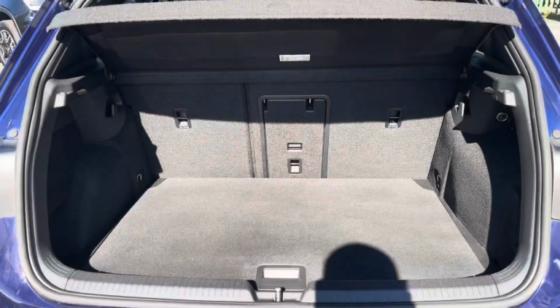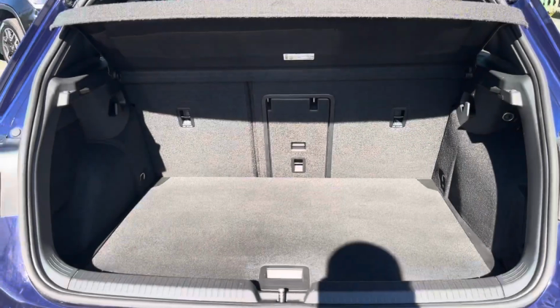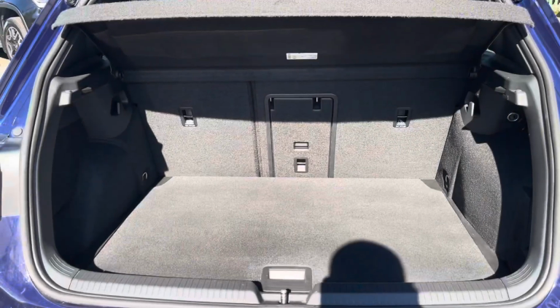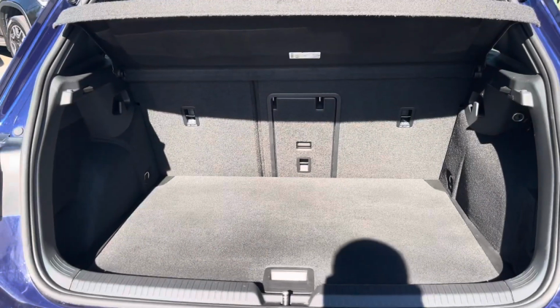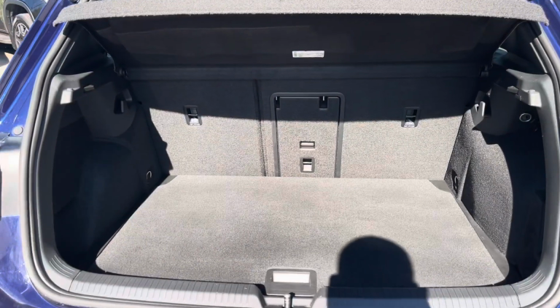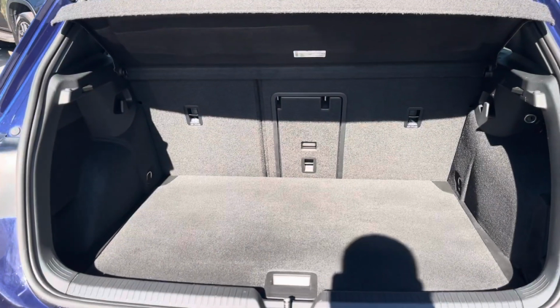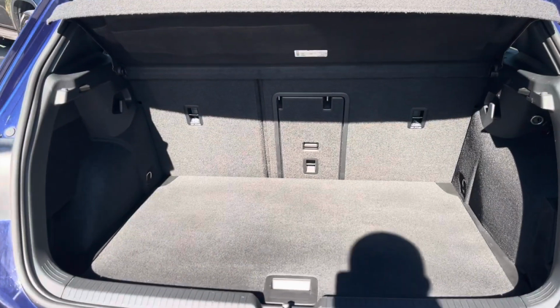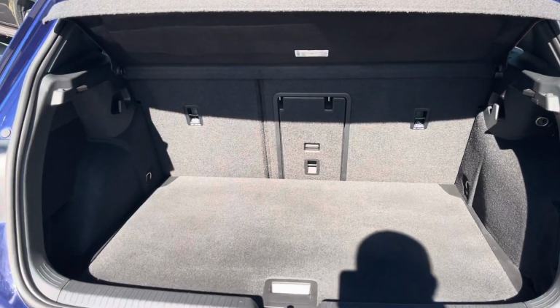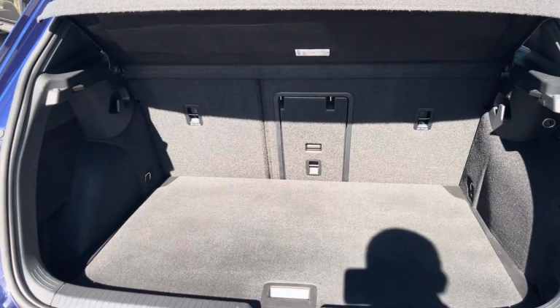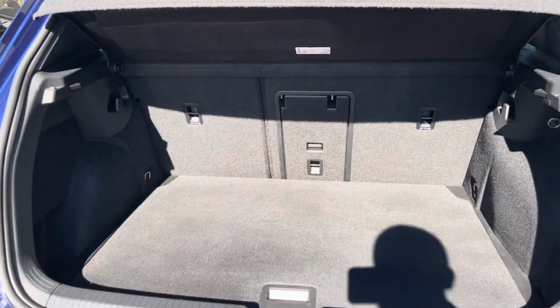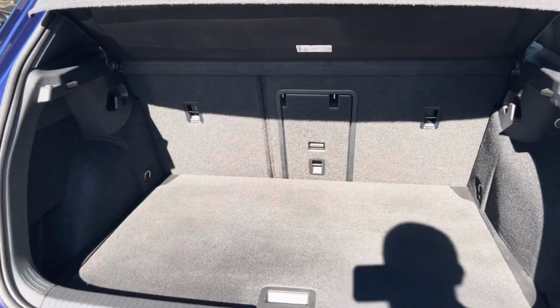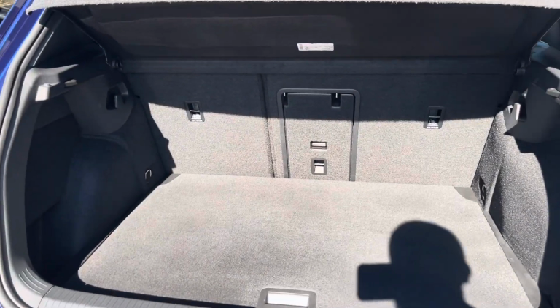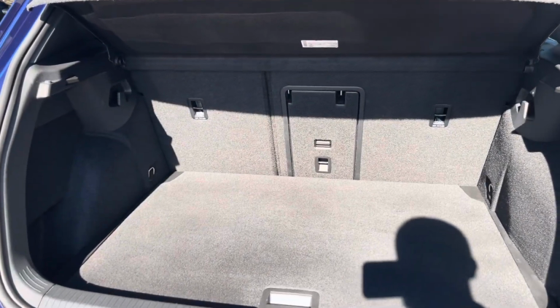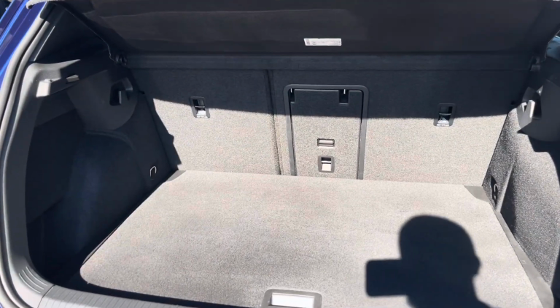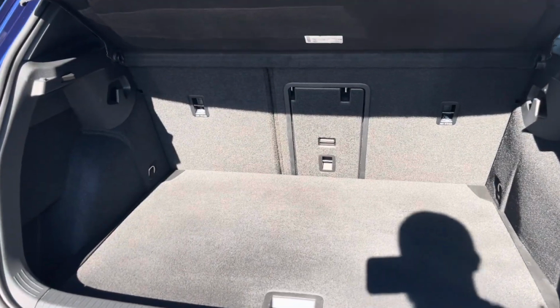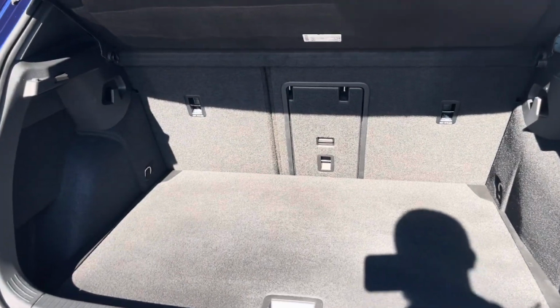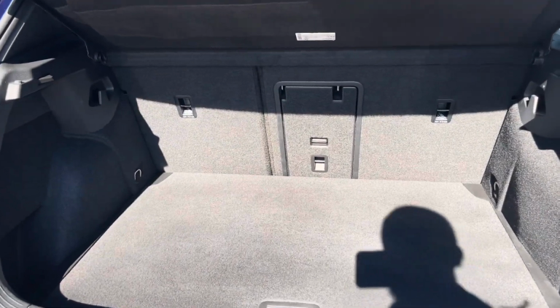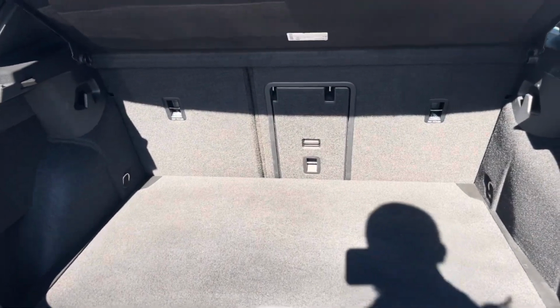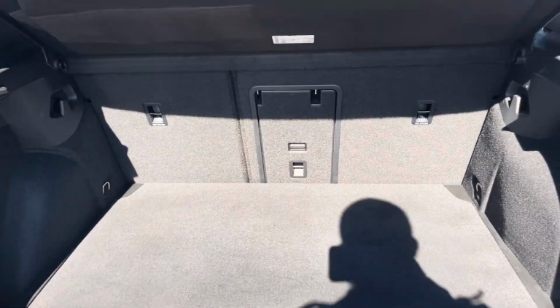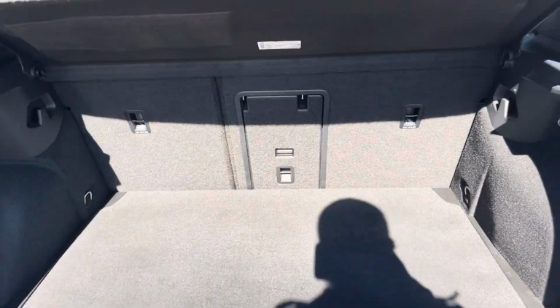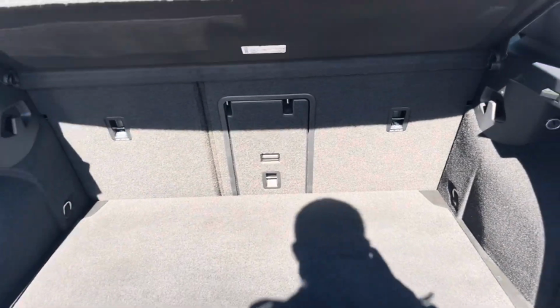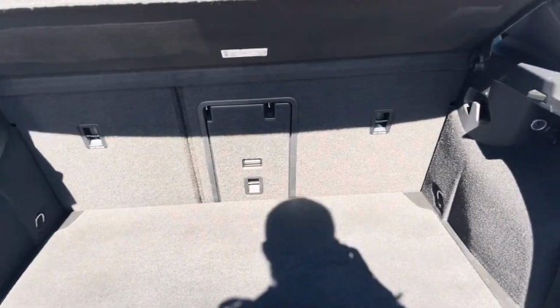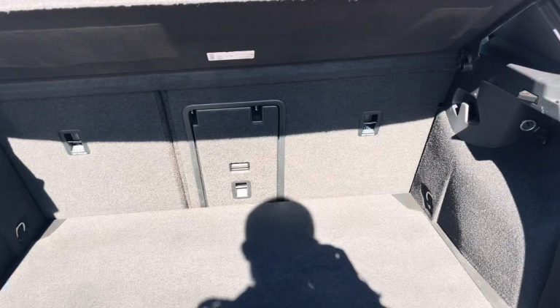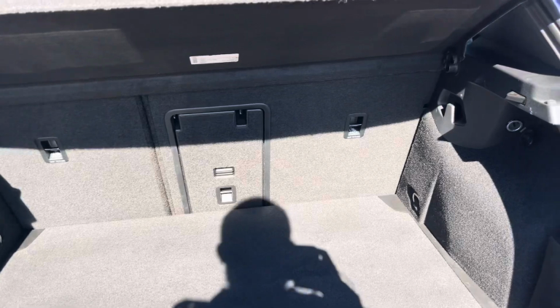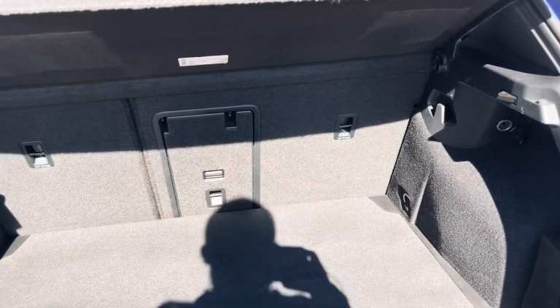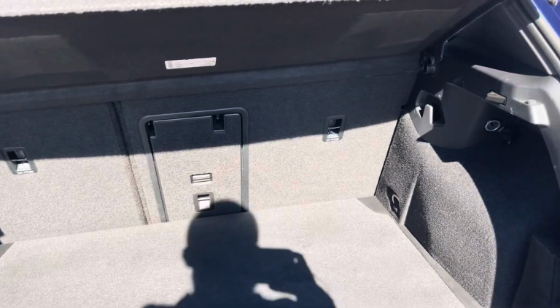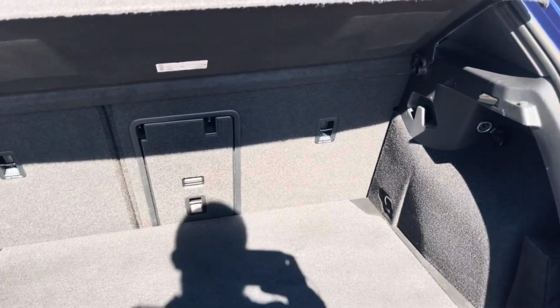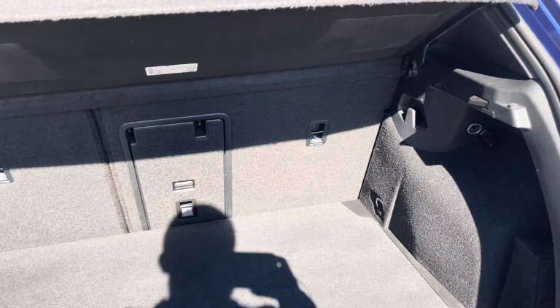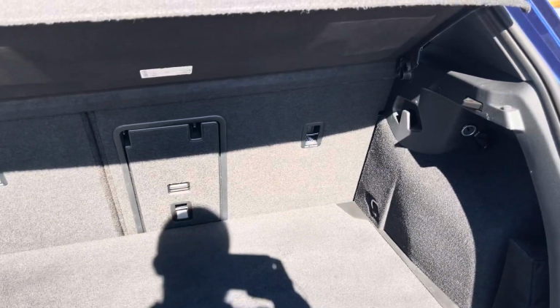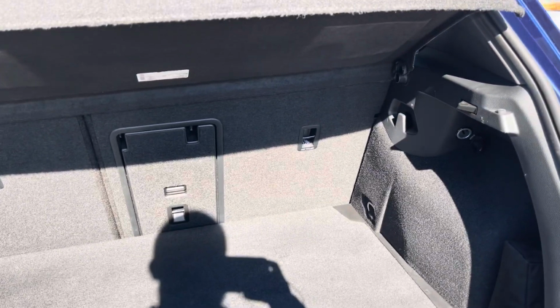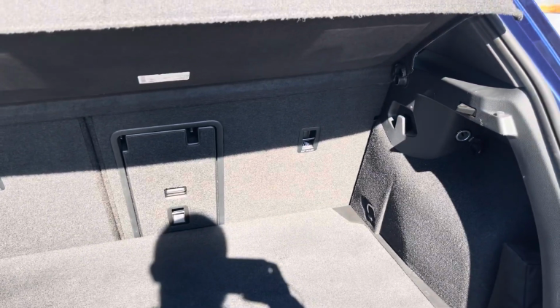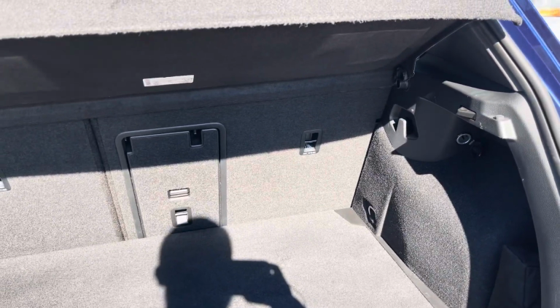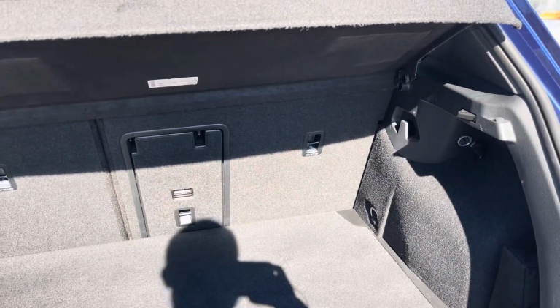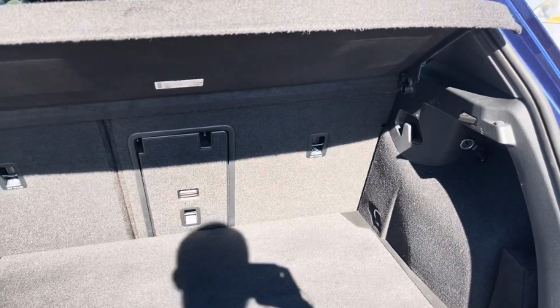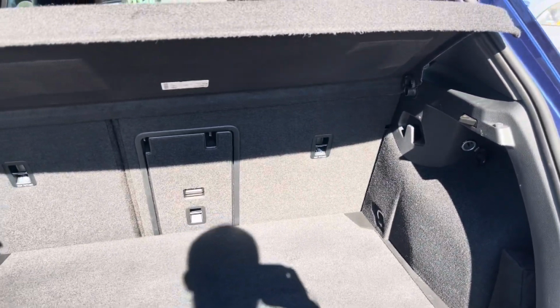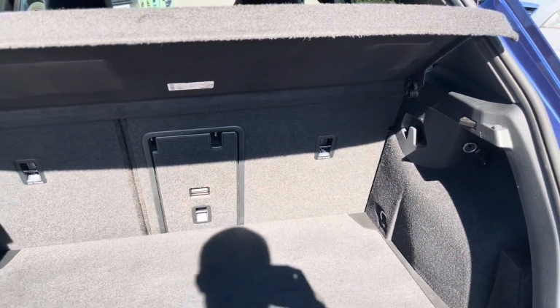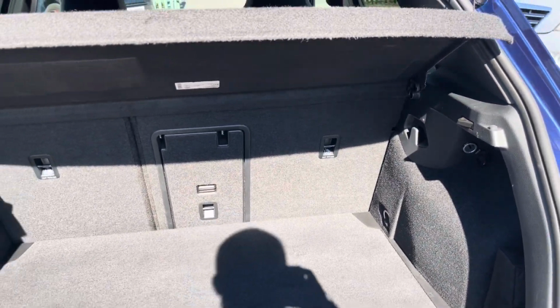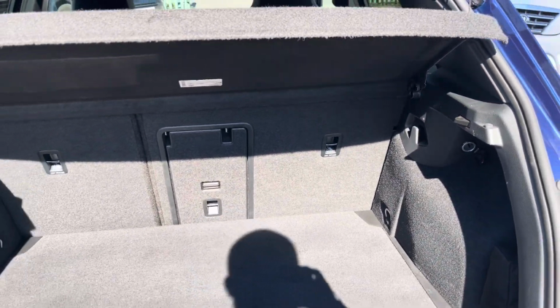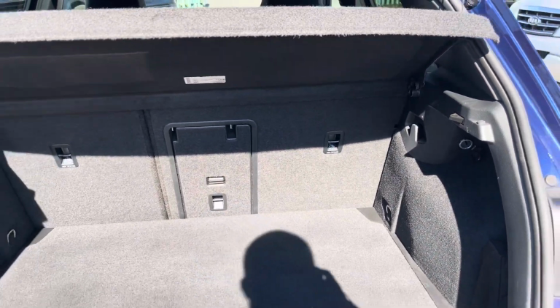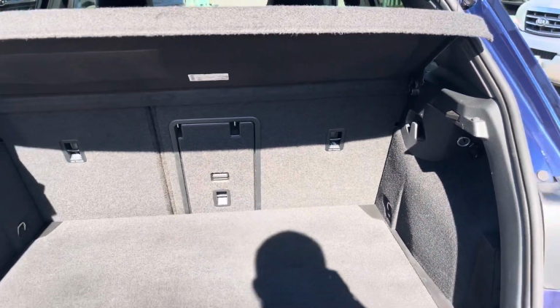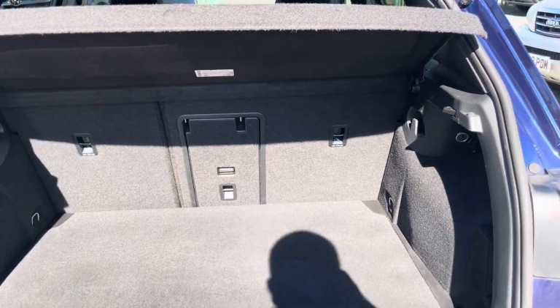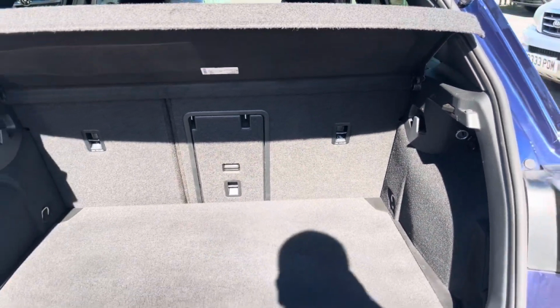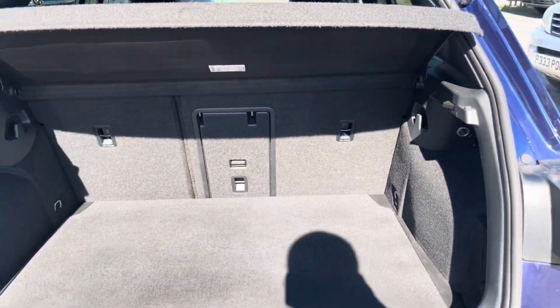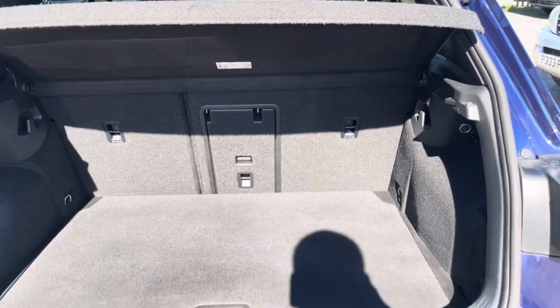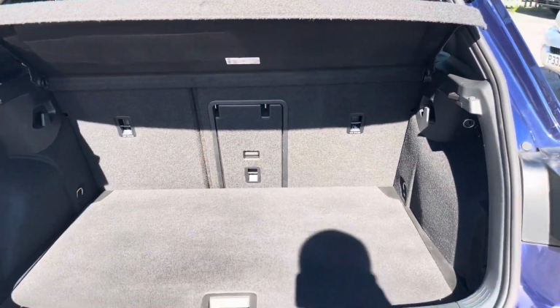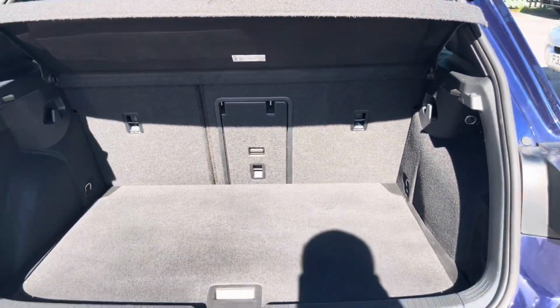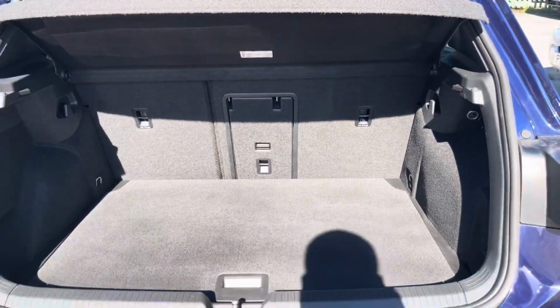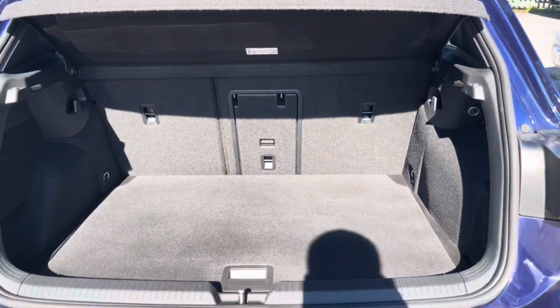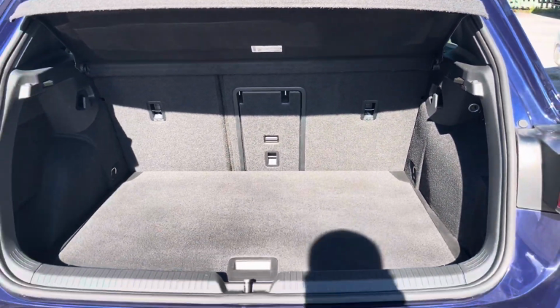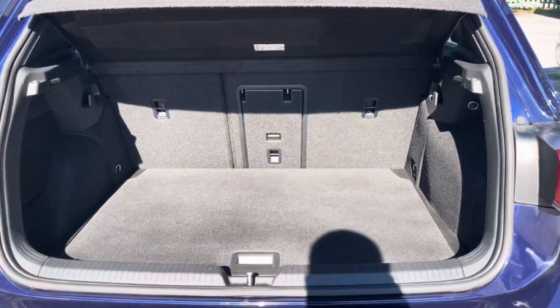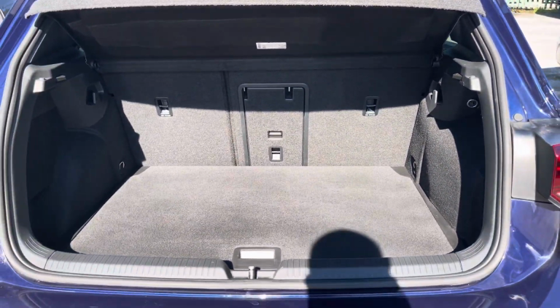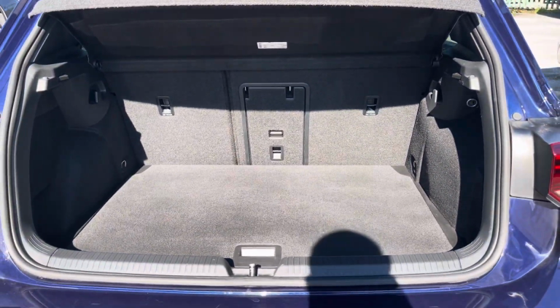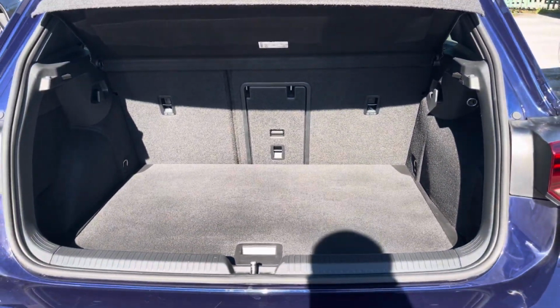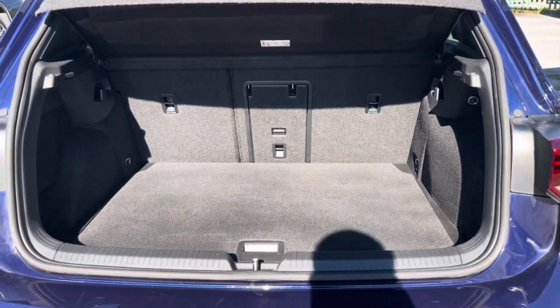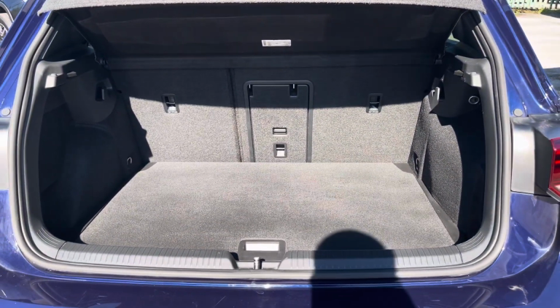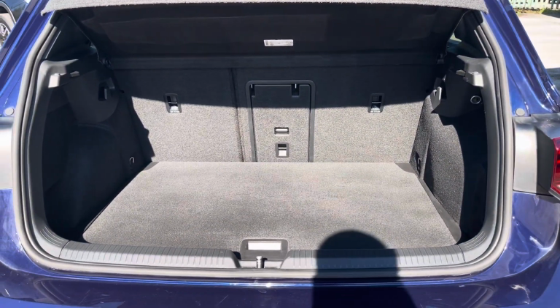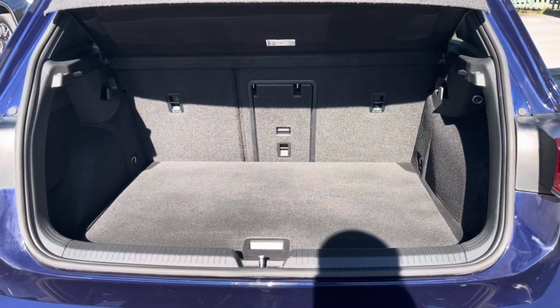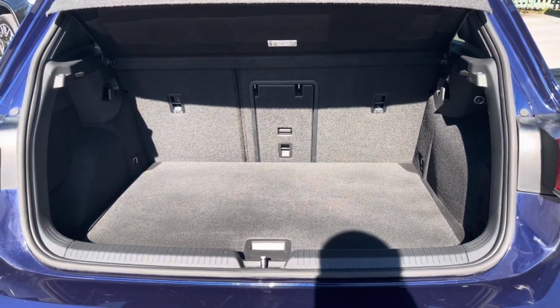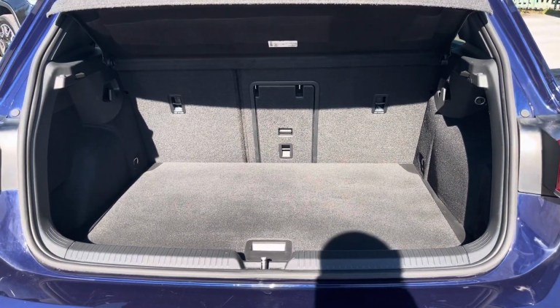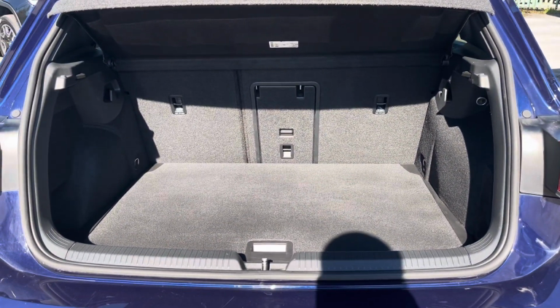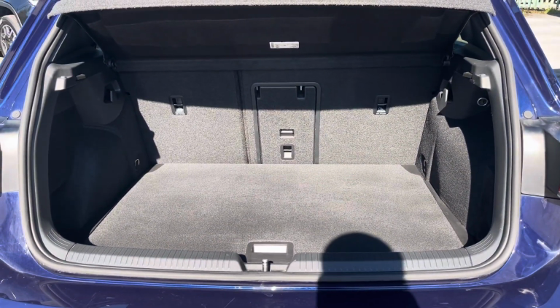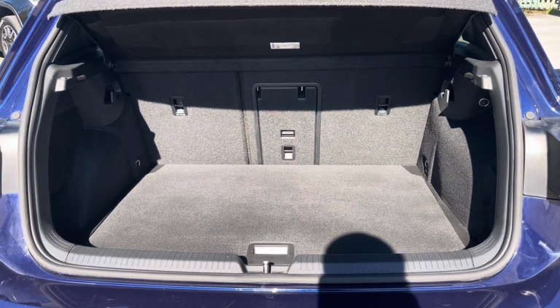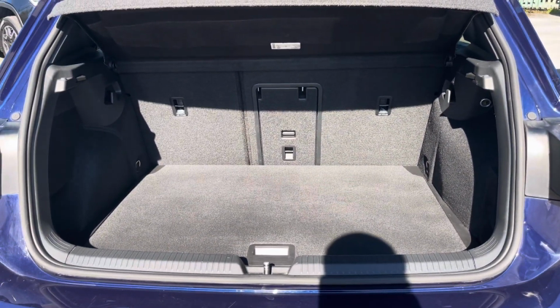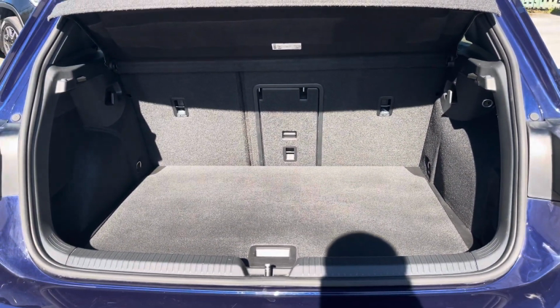Coming into the boot, you'll find the Golf offers generous space for various items, folding rear seats, a privacy screen and shopping bag hooks.